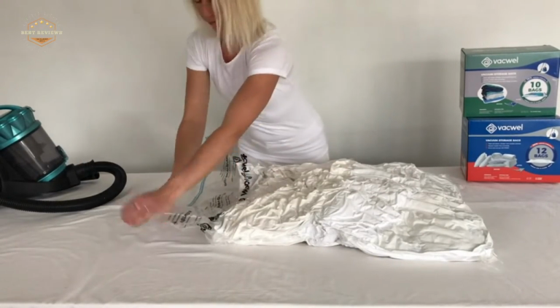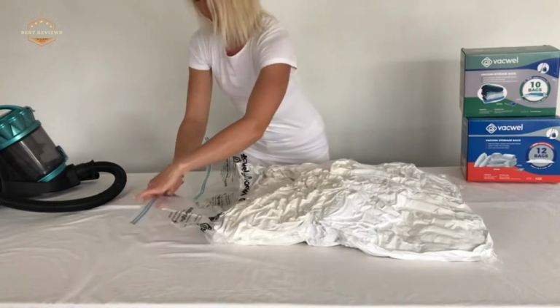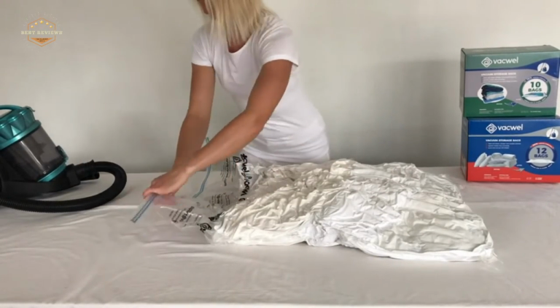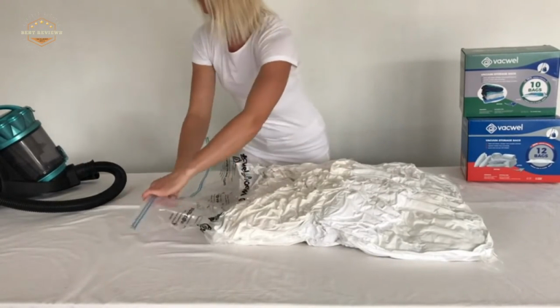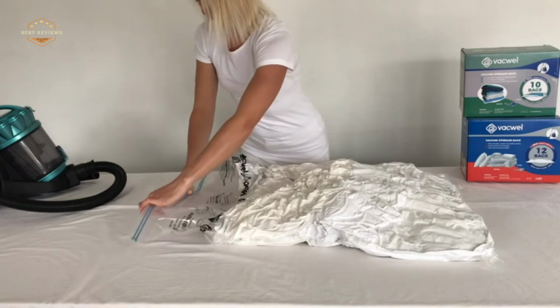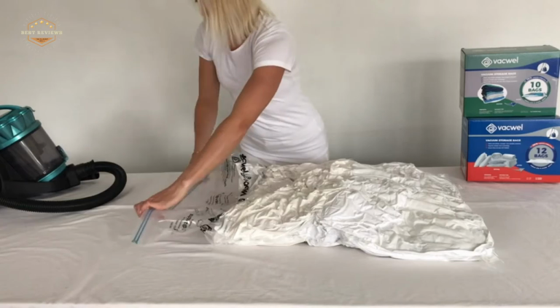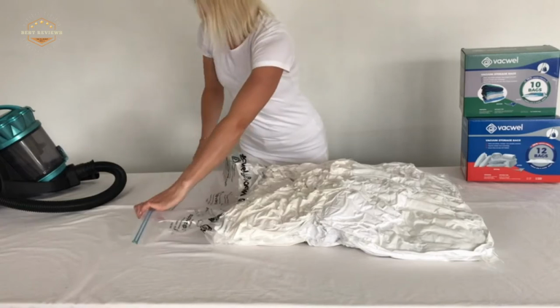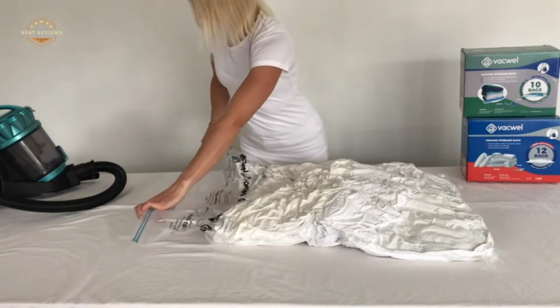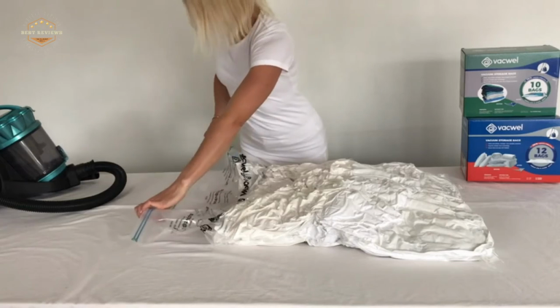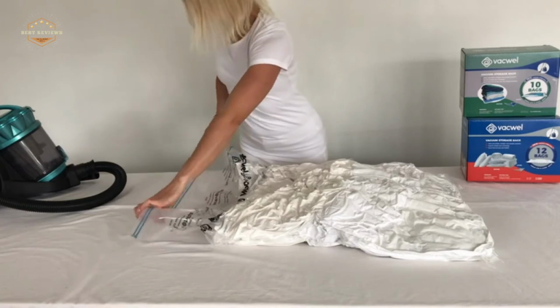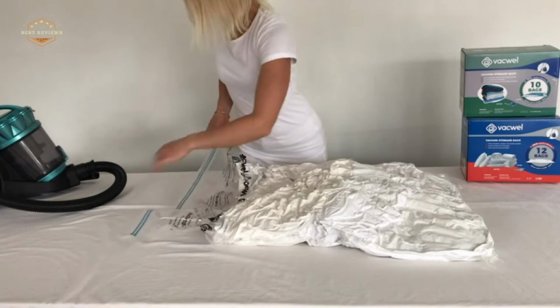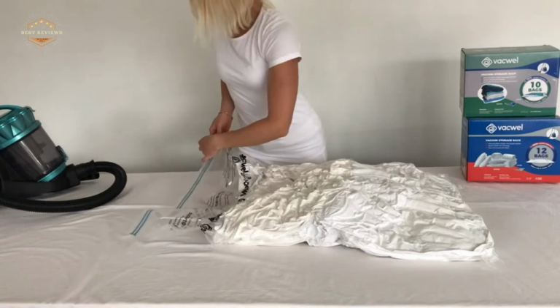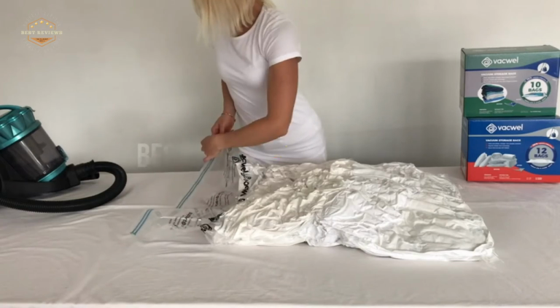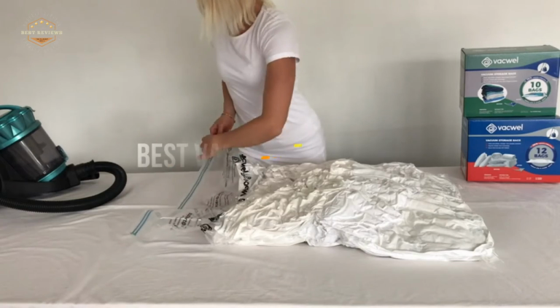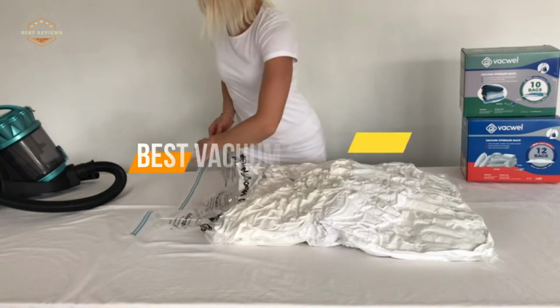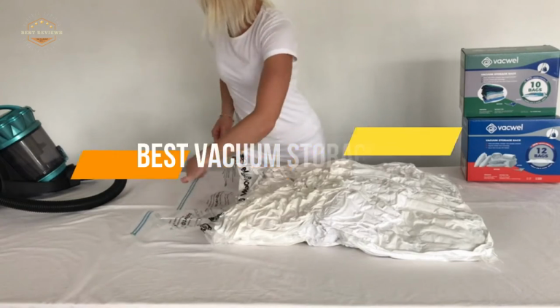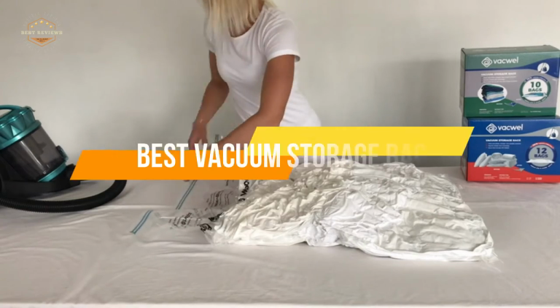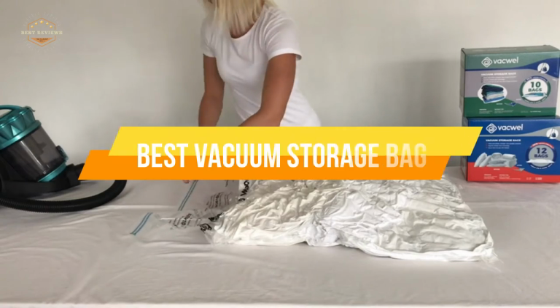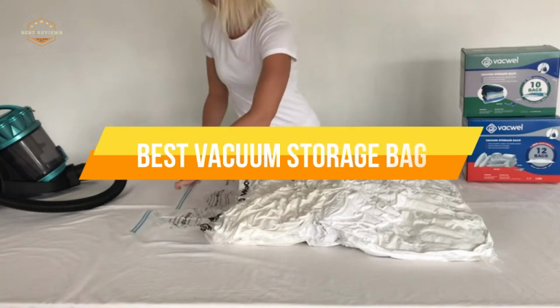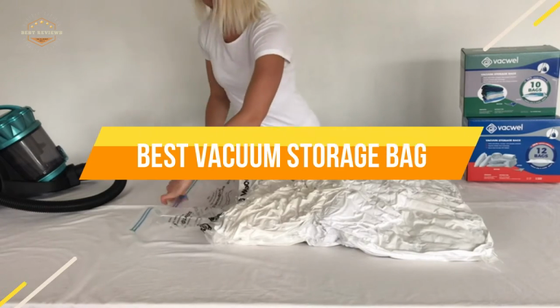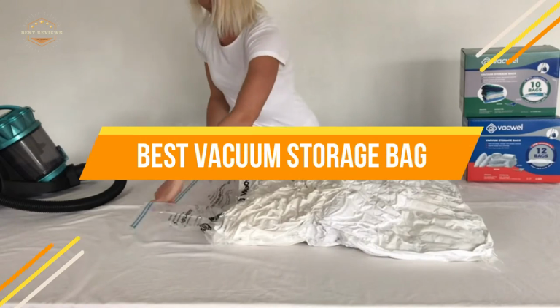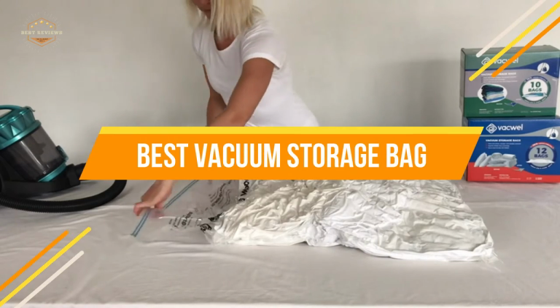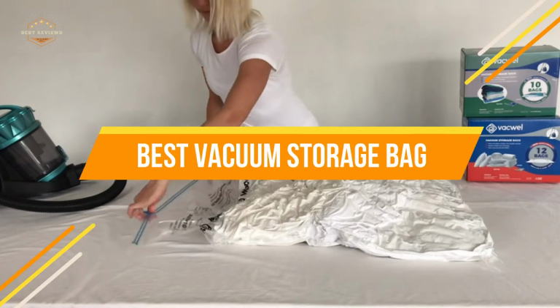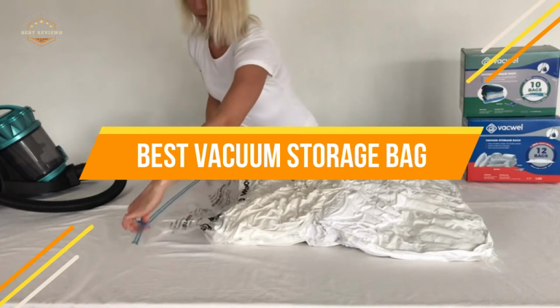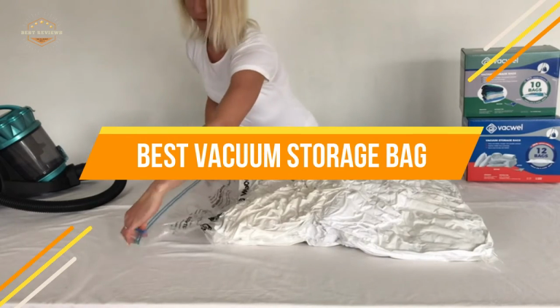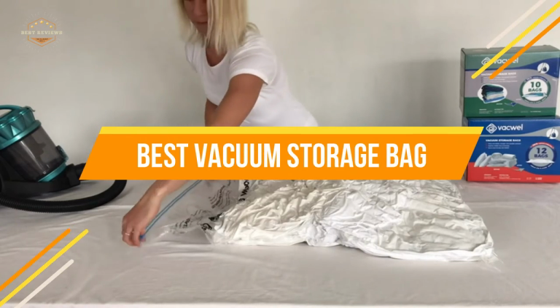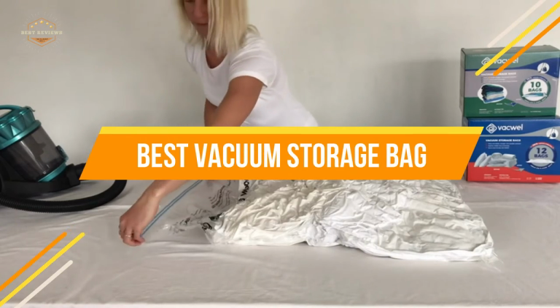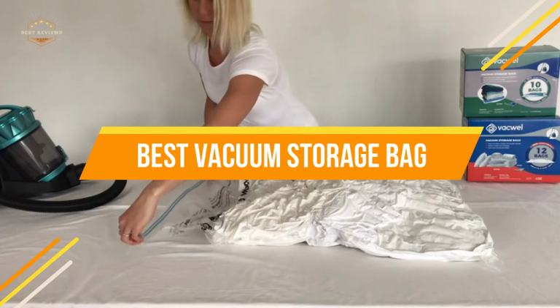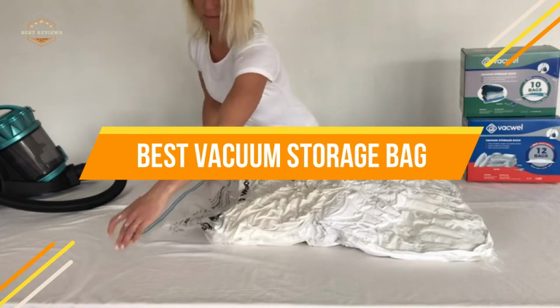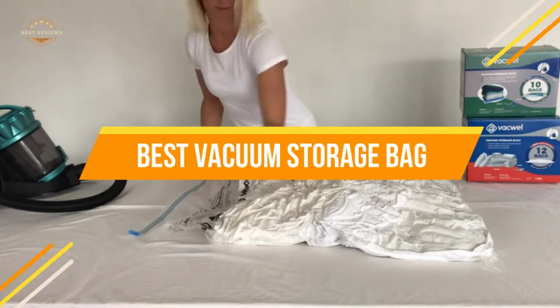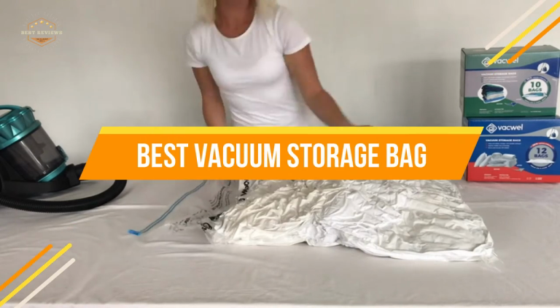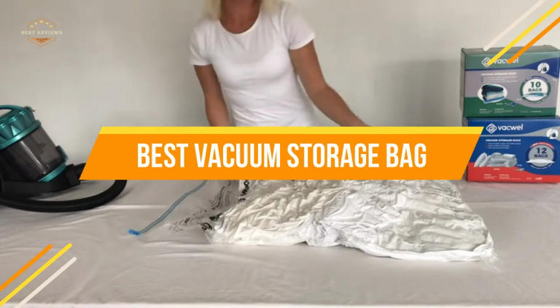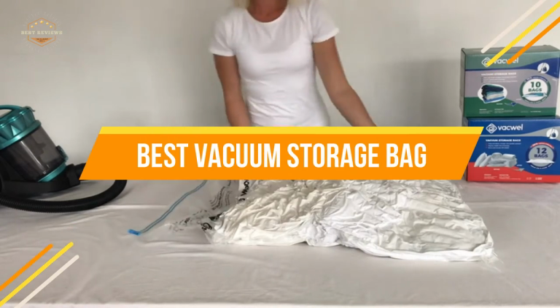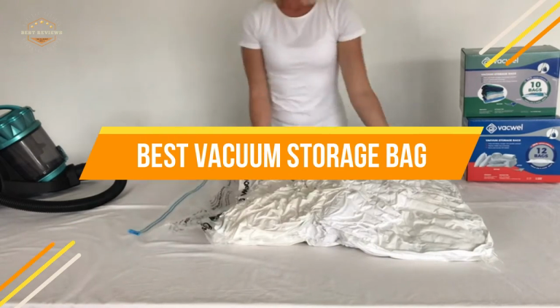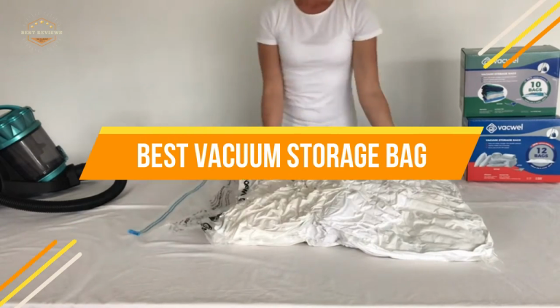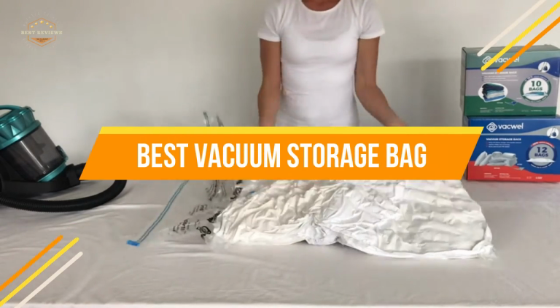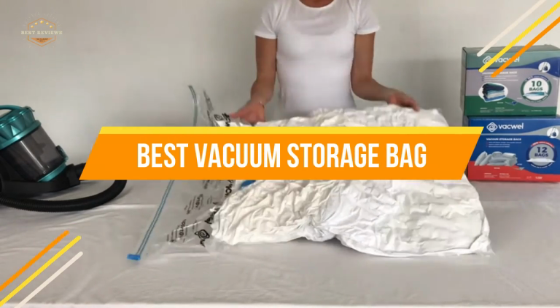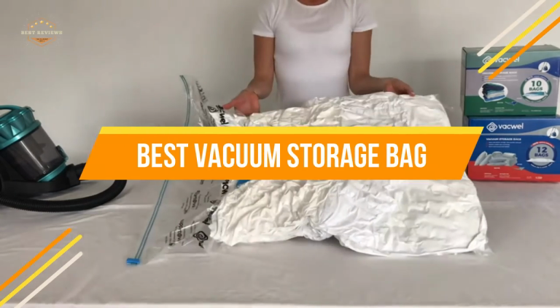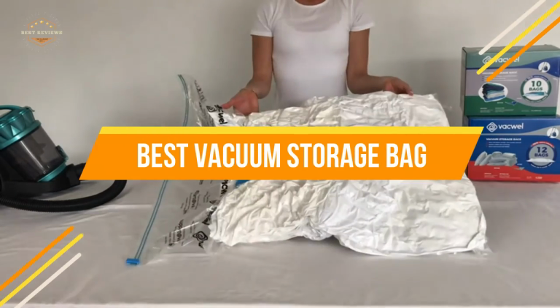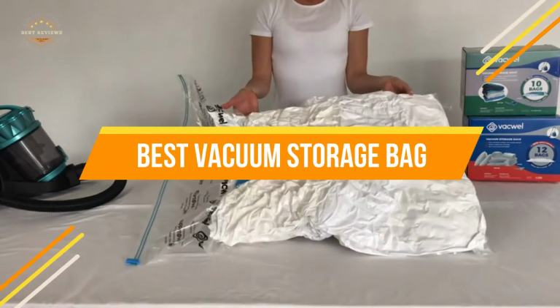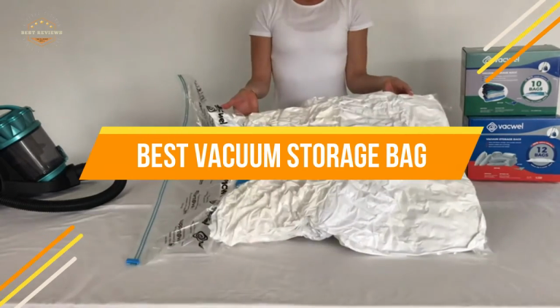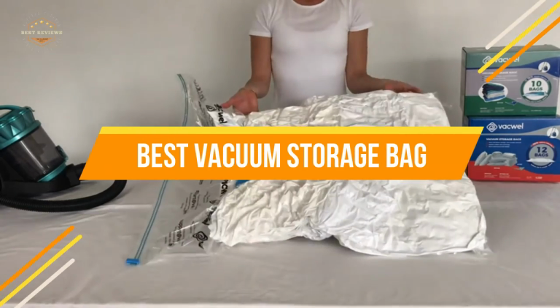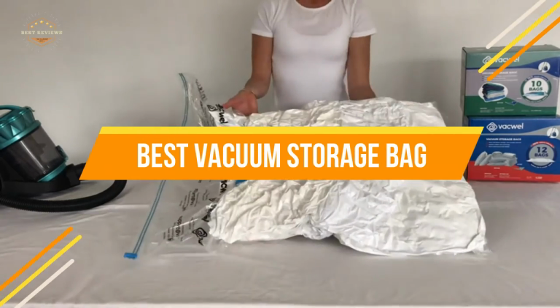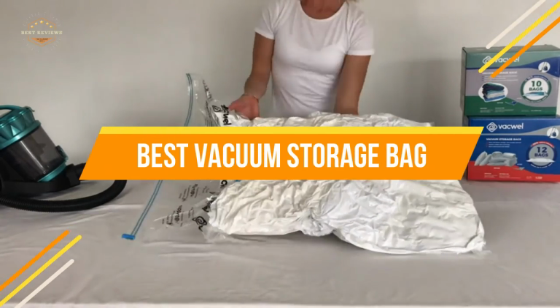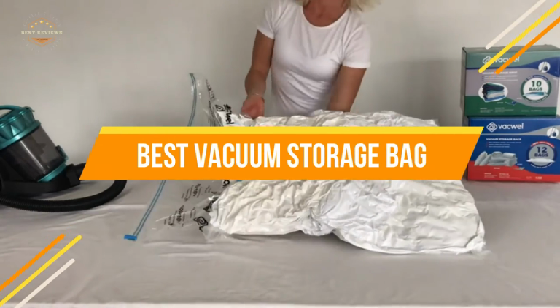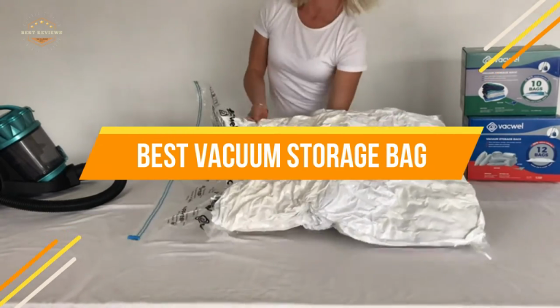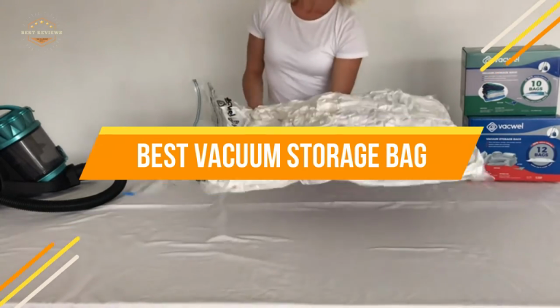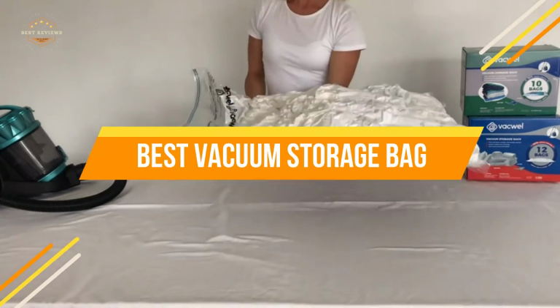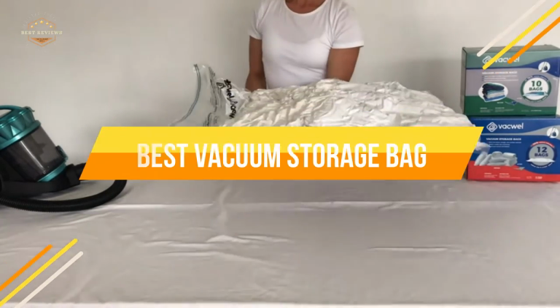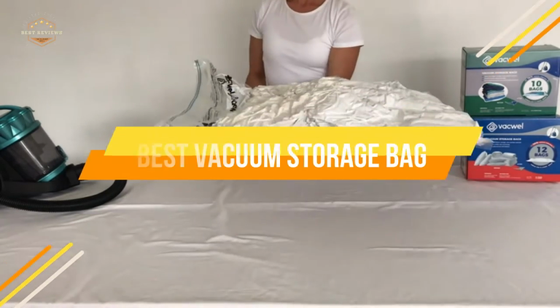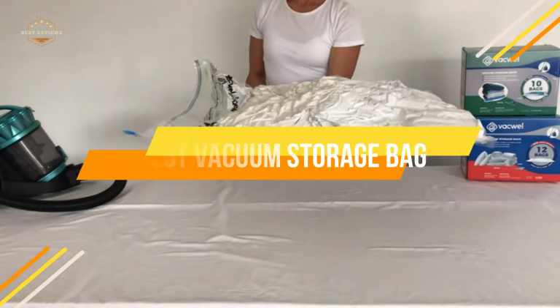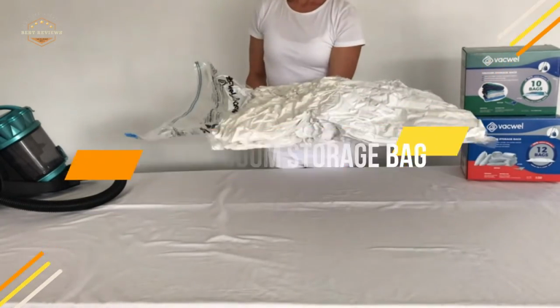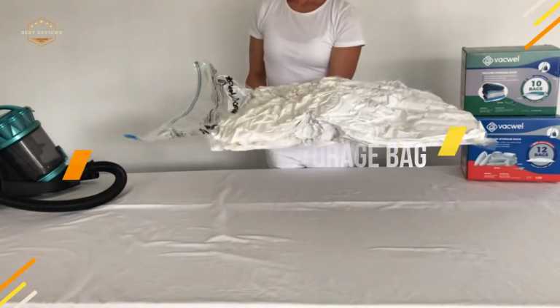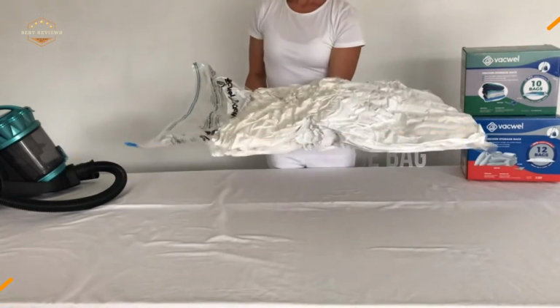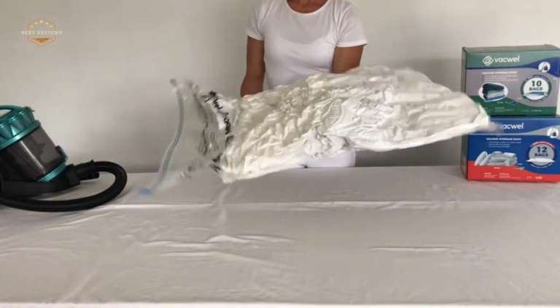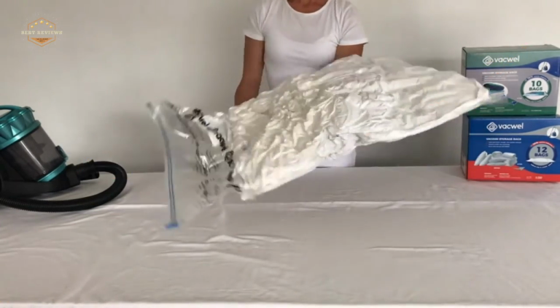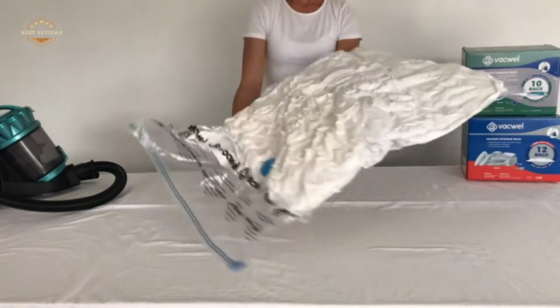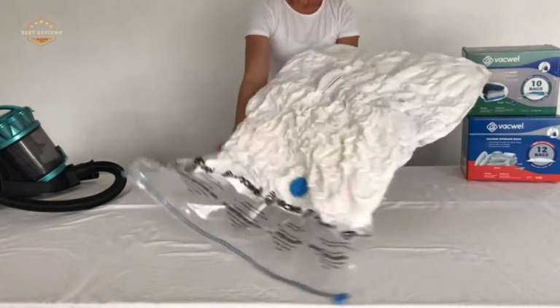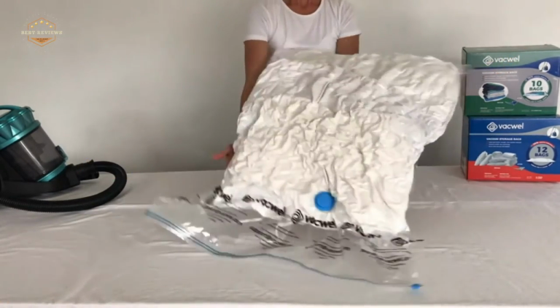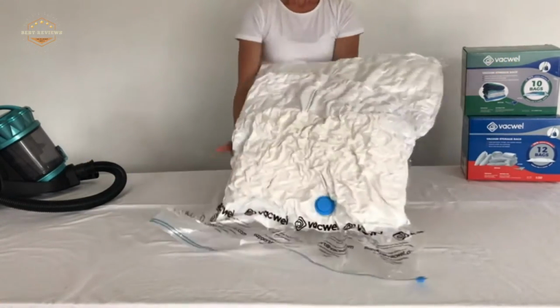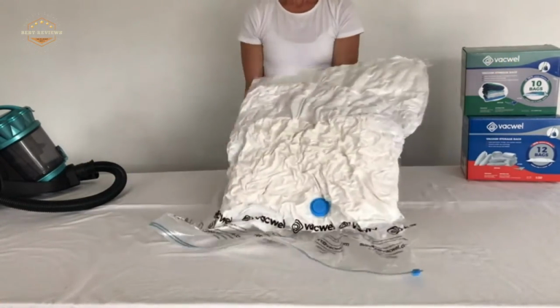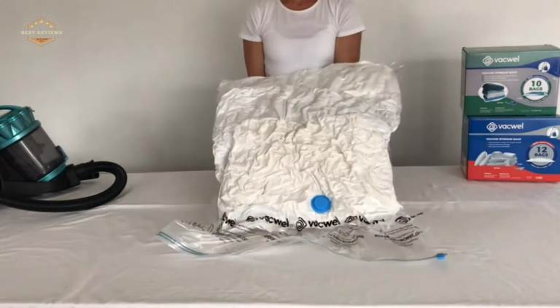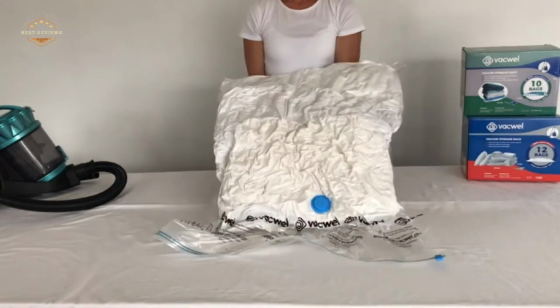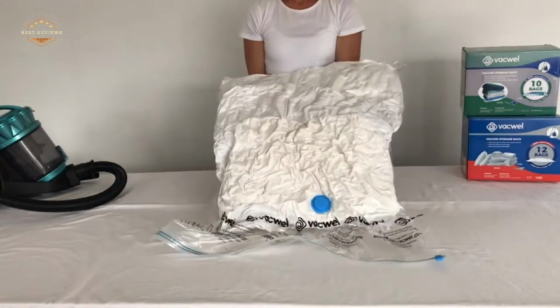In today's video, we will show you the top 5 best vacuum storage bags. Let's get started.